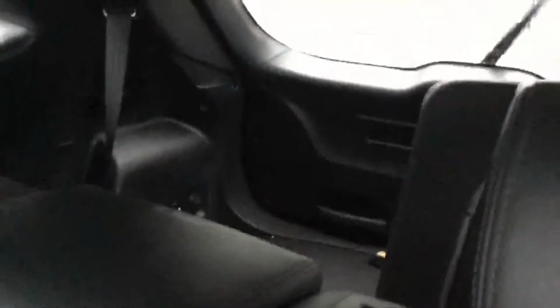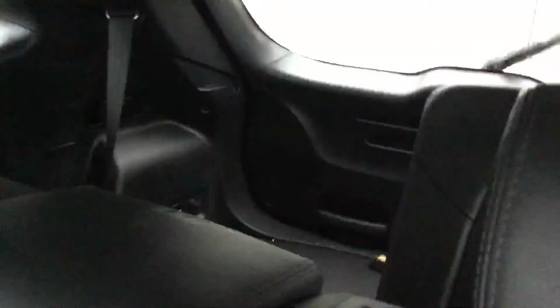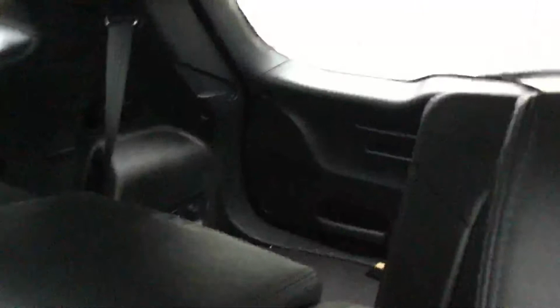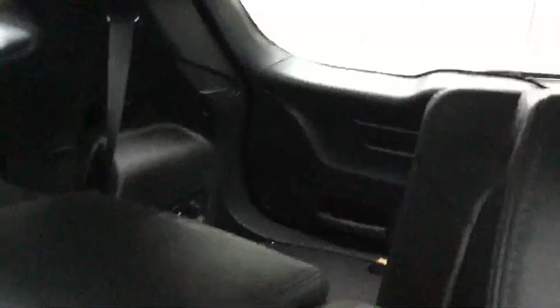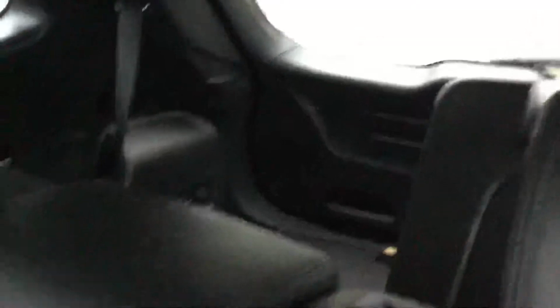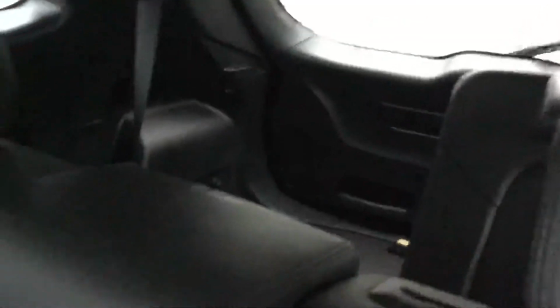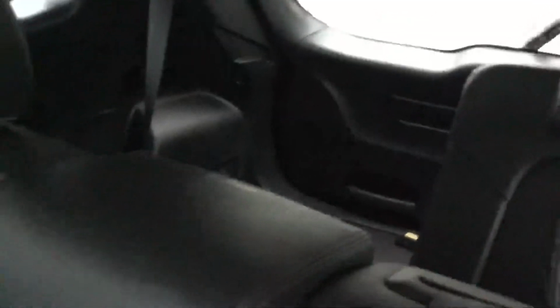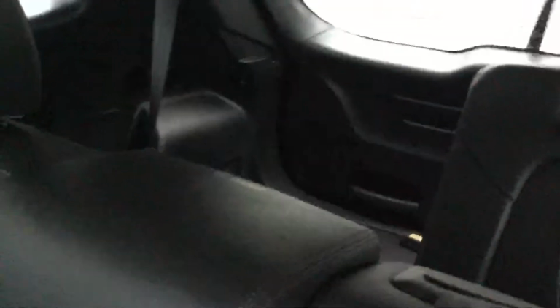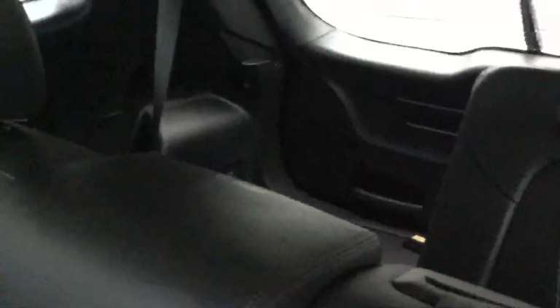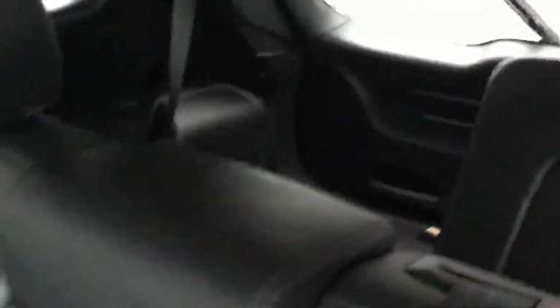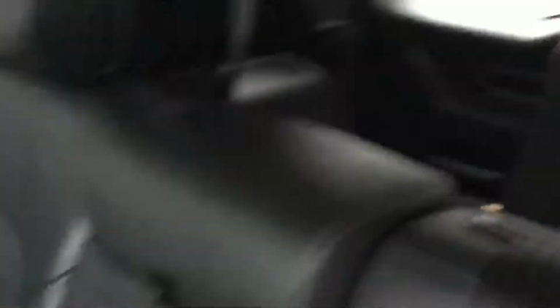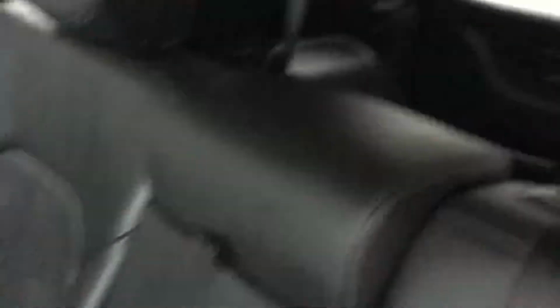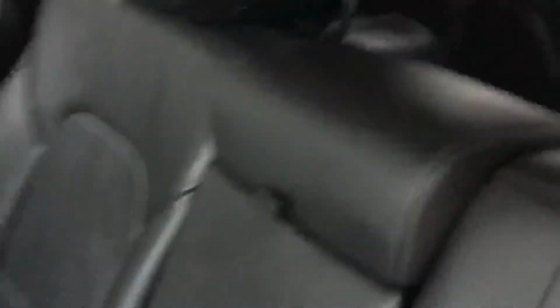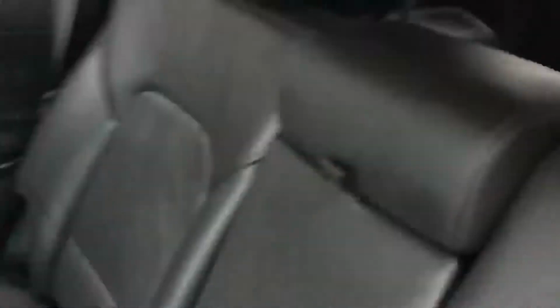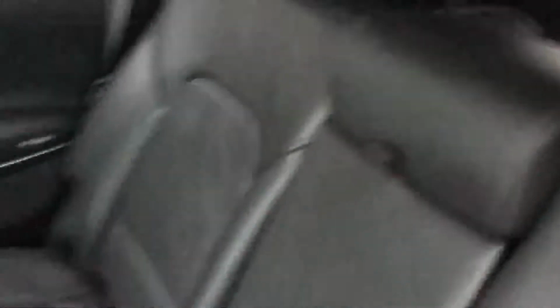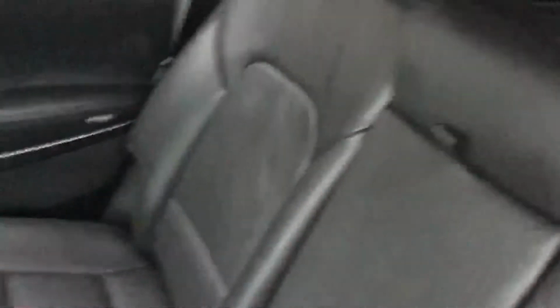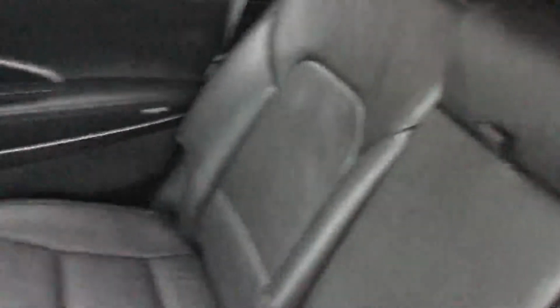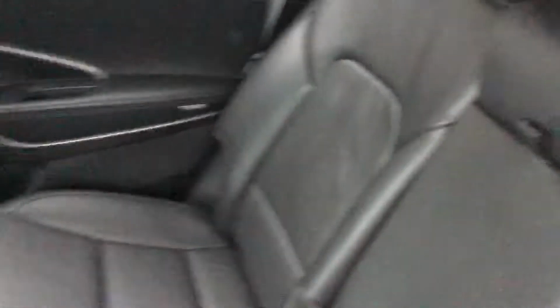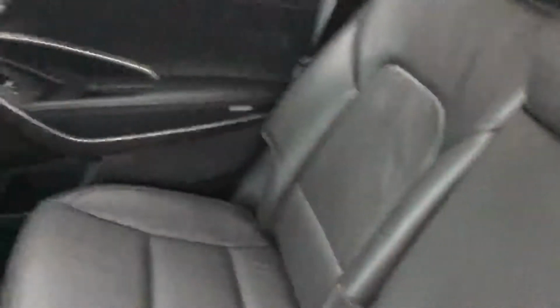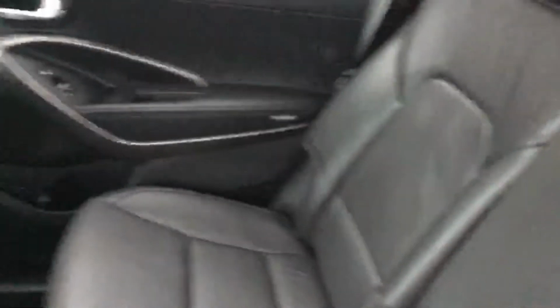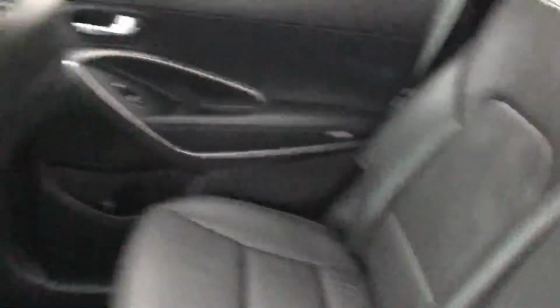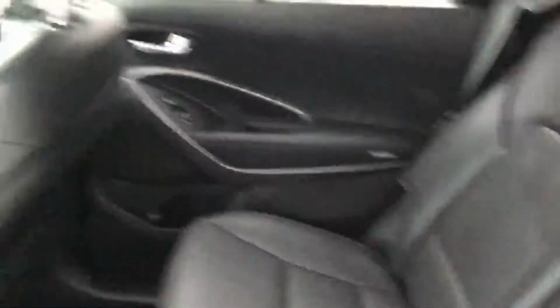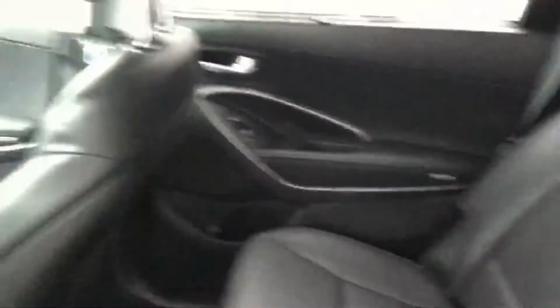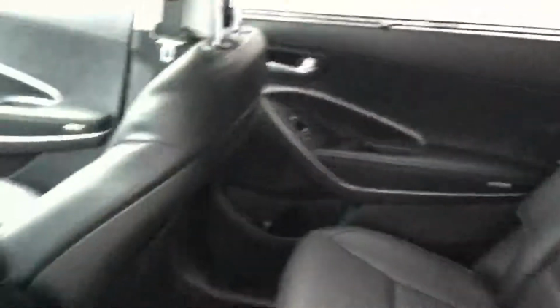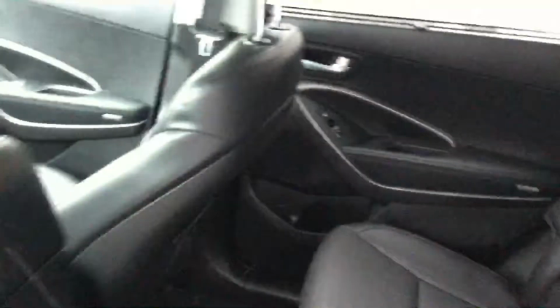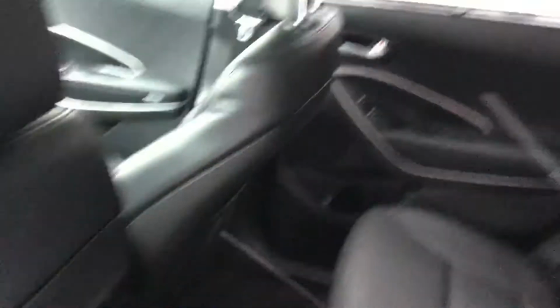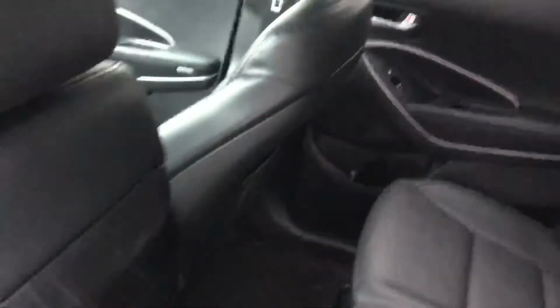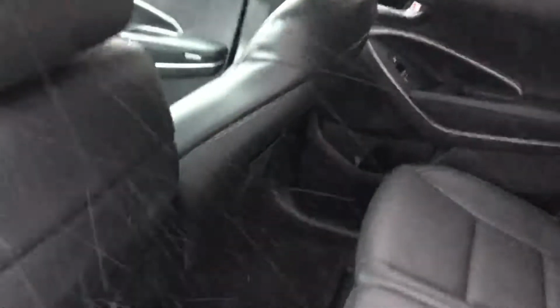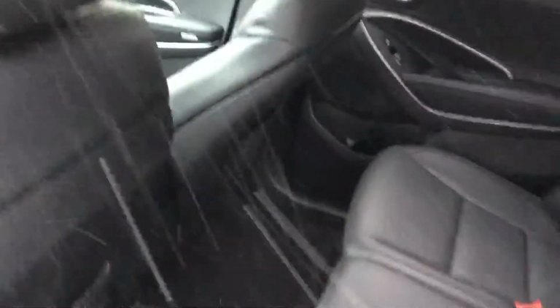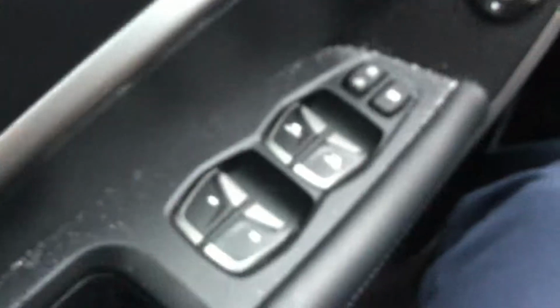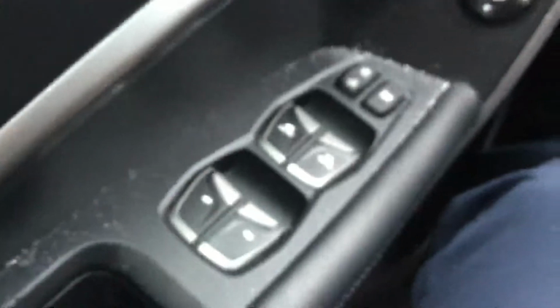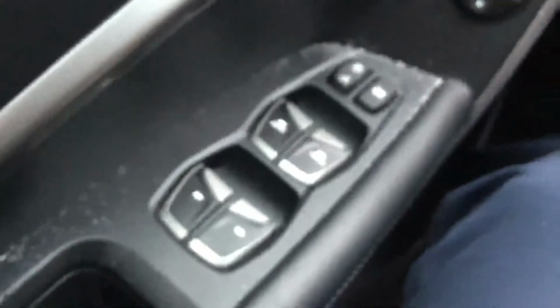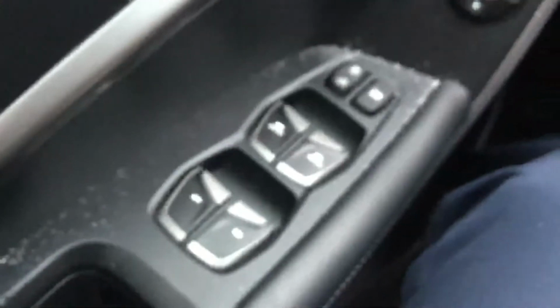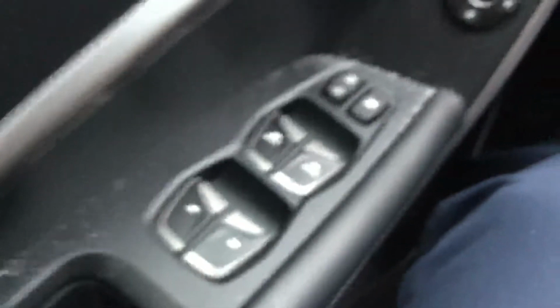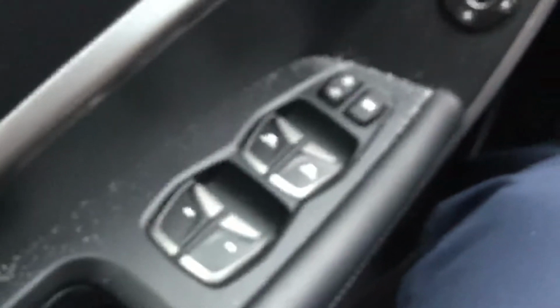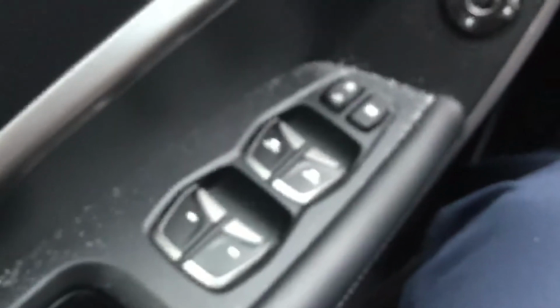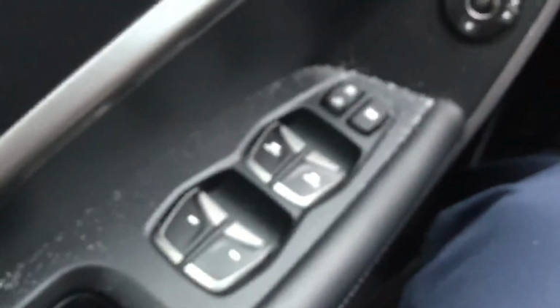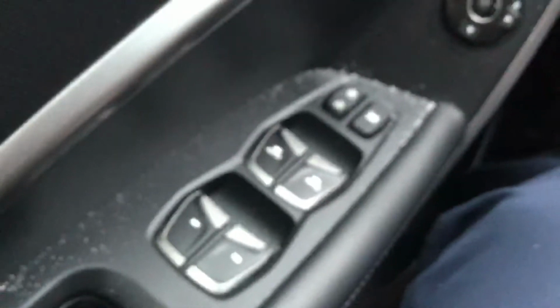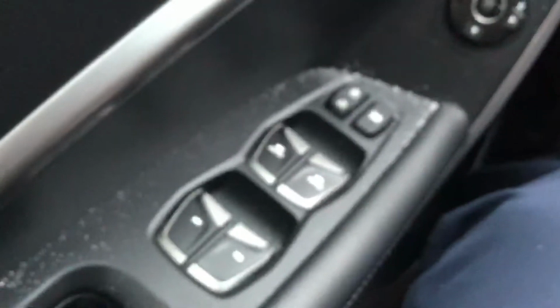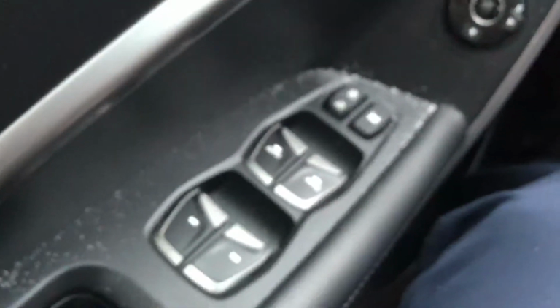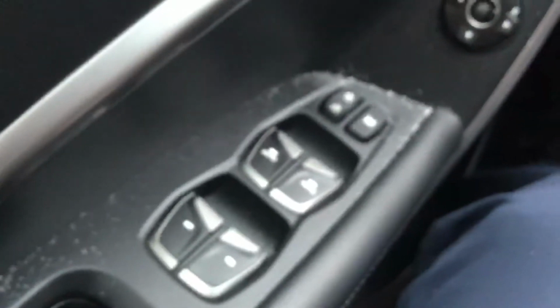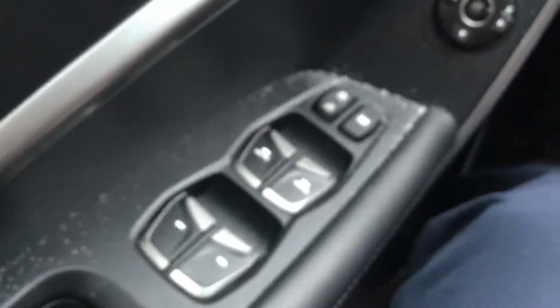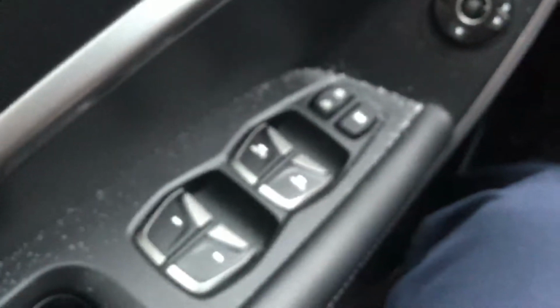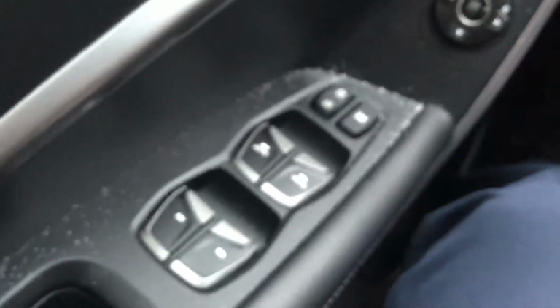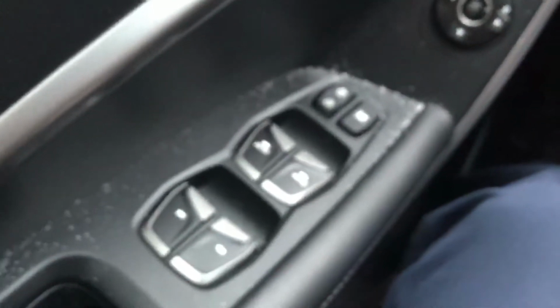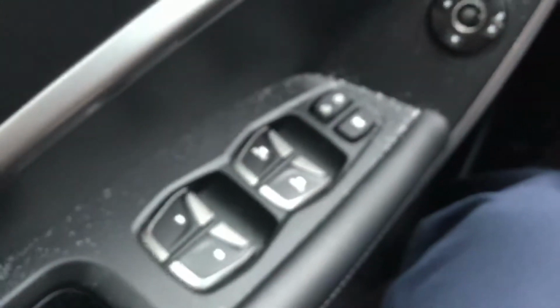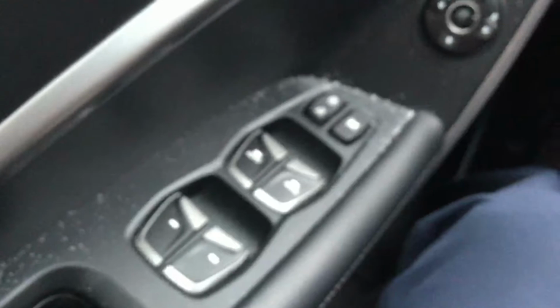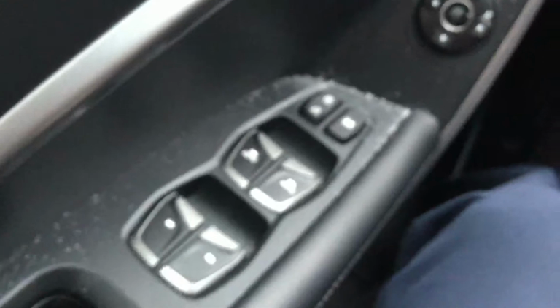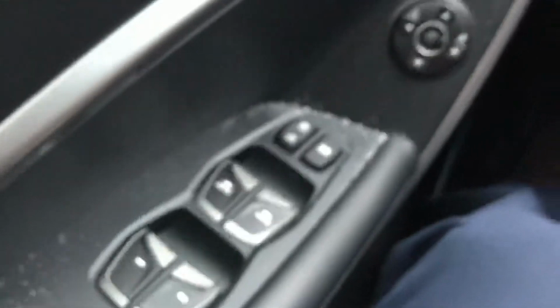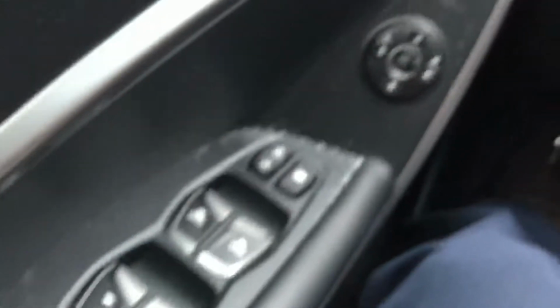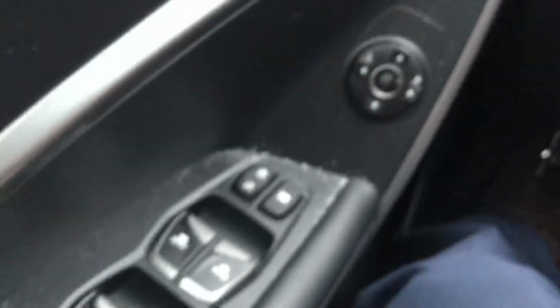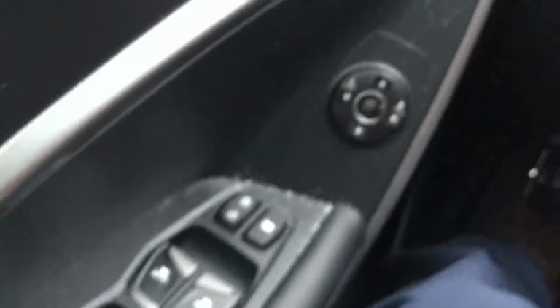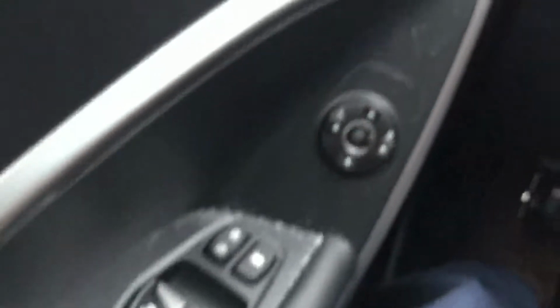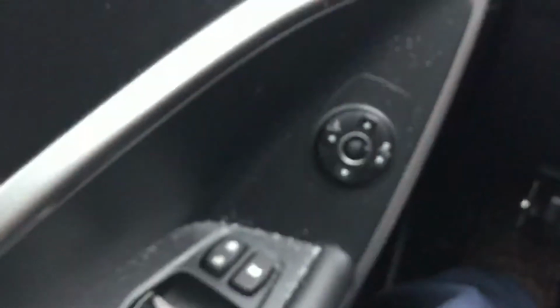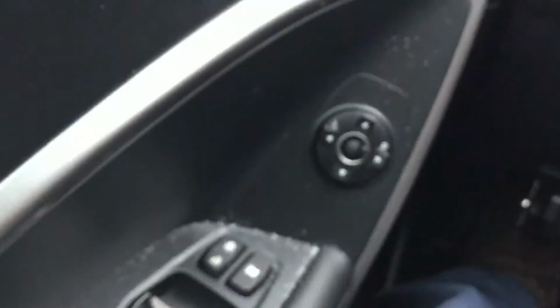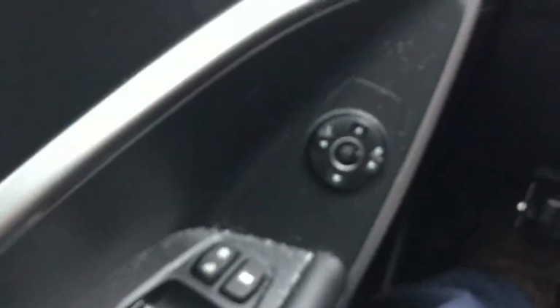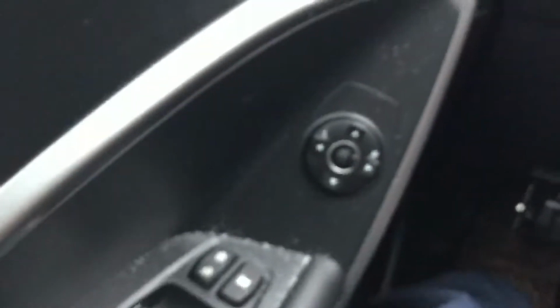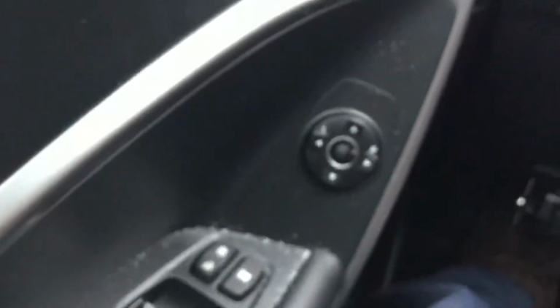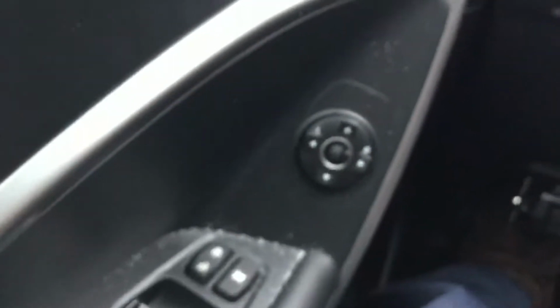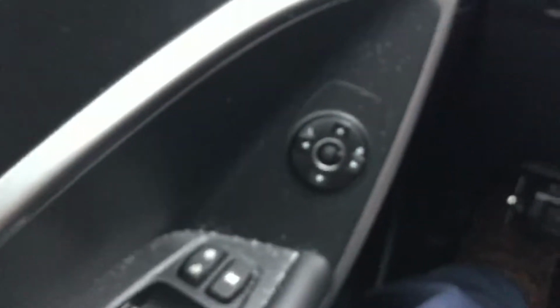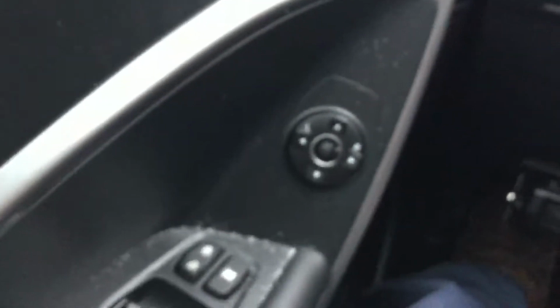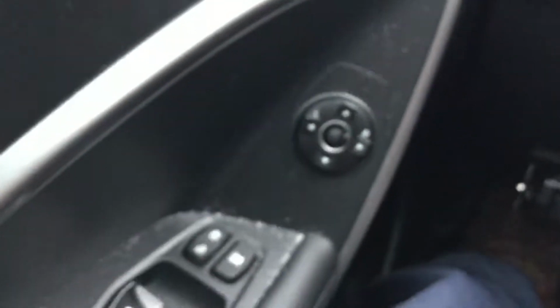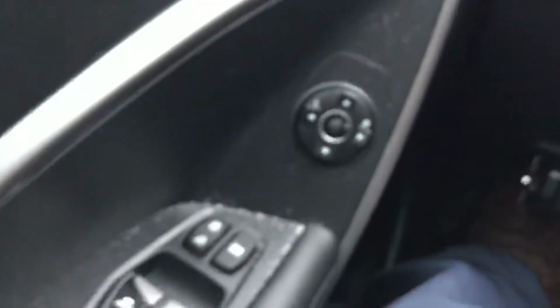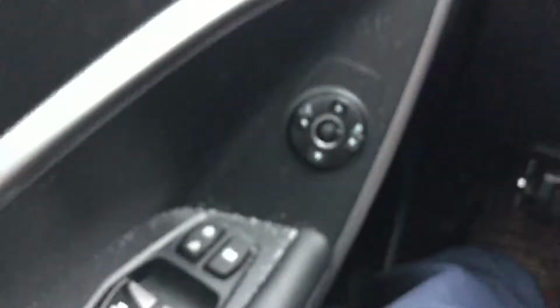The other two seats are back there — true seven passenger. Power windows, power locks, and your power mirrors there.